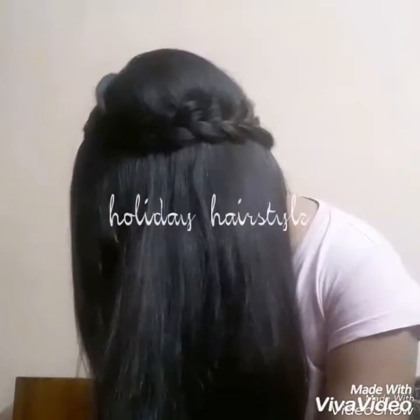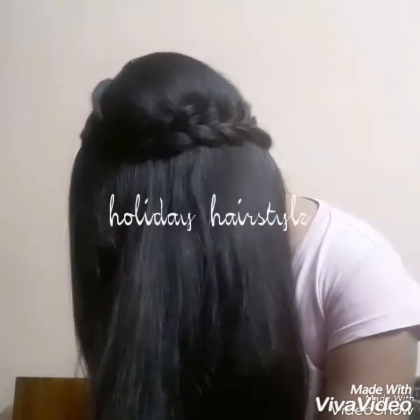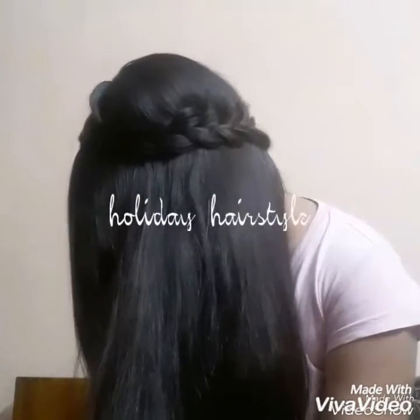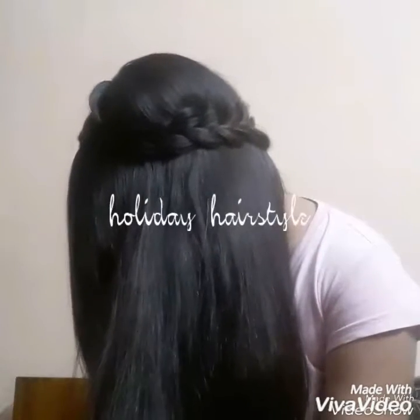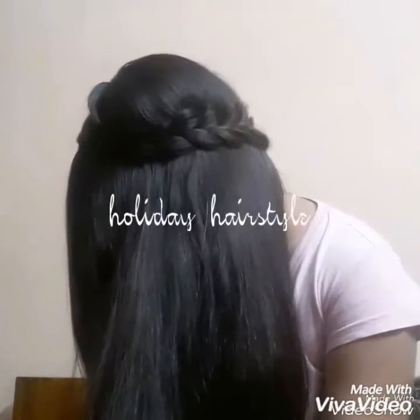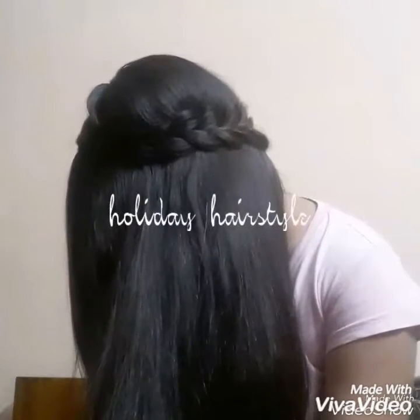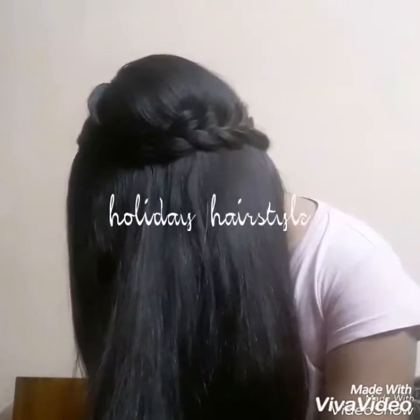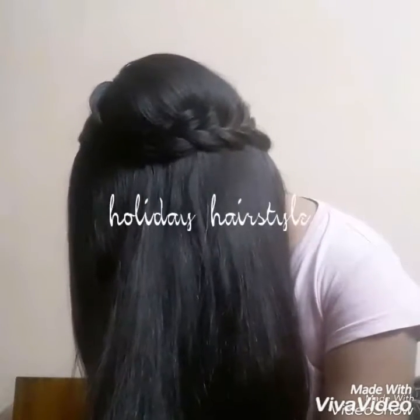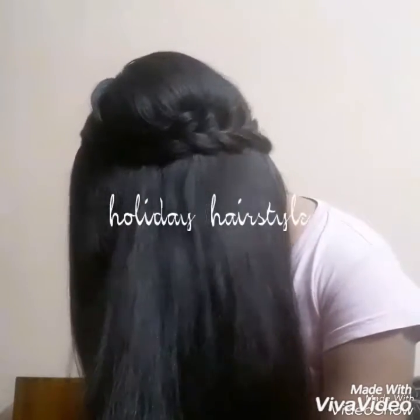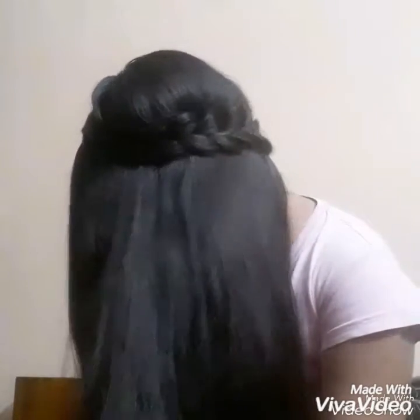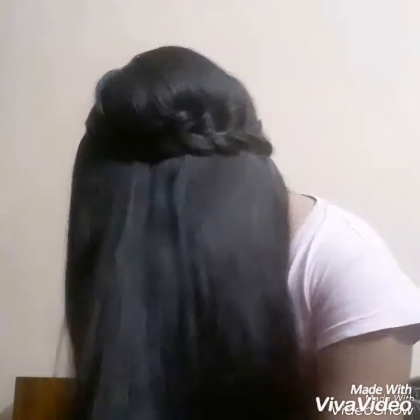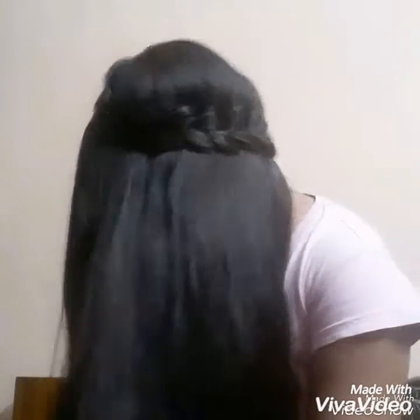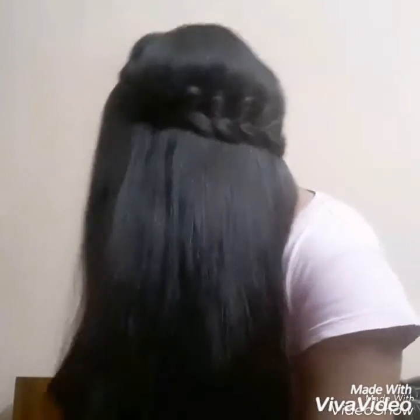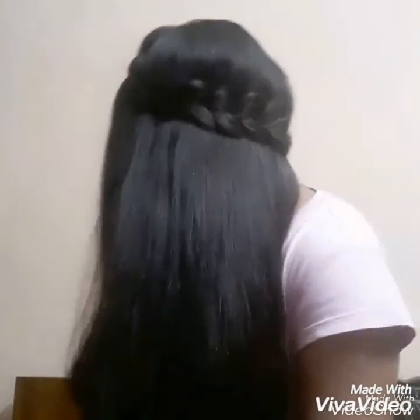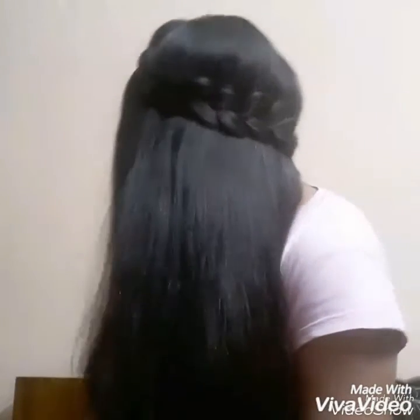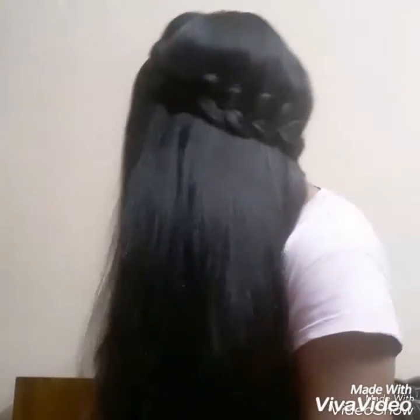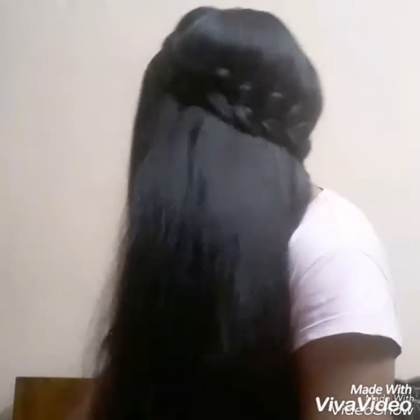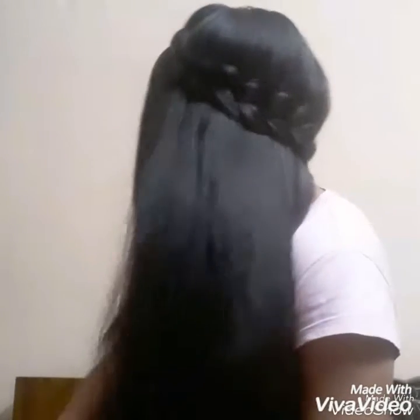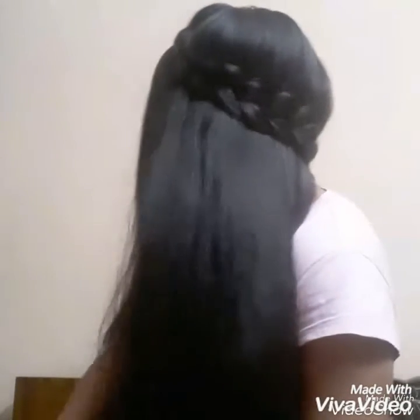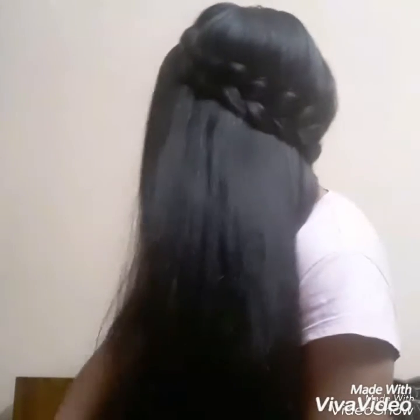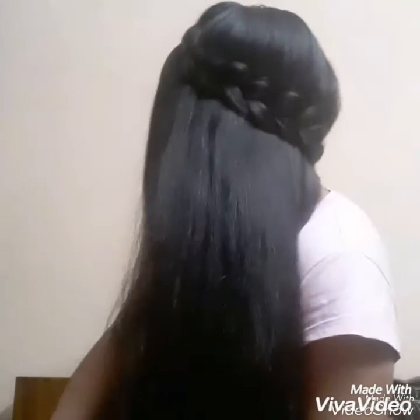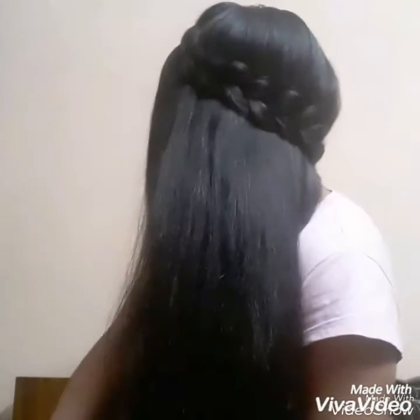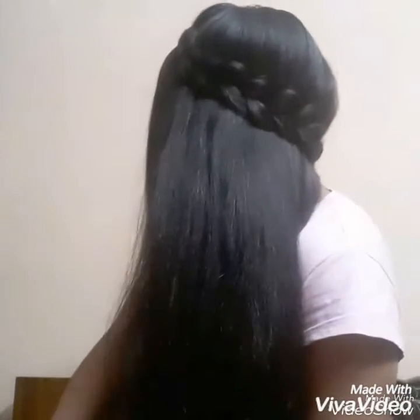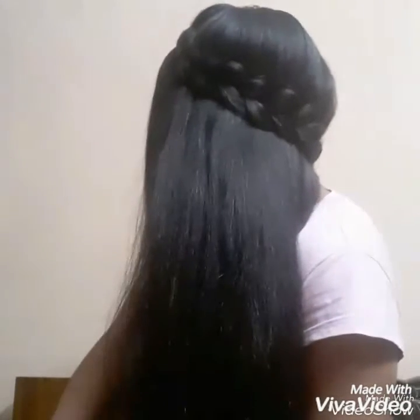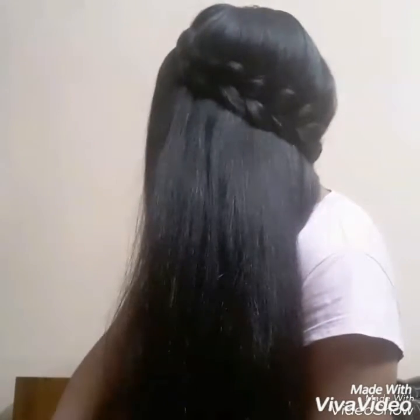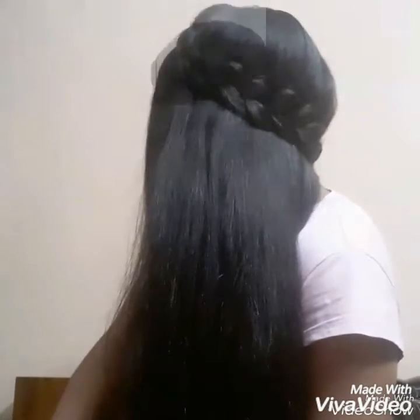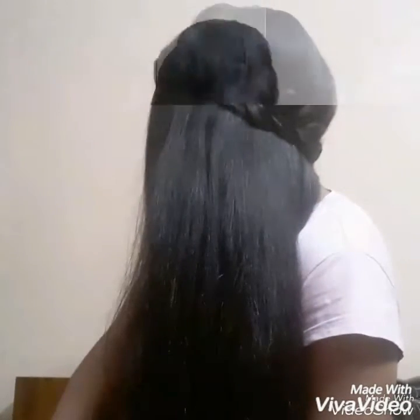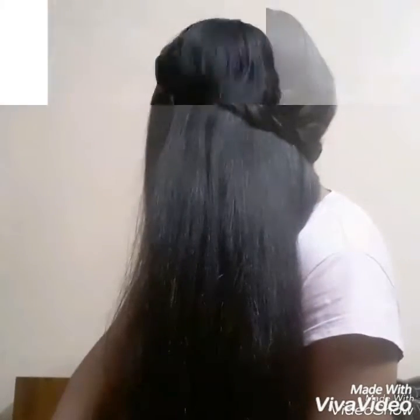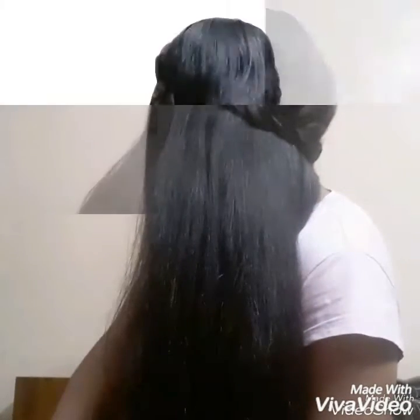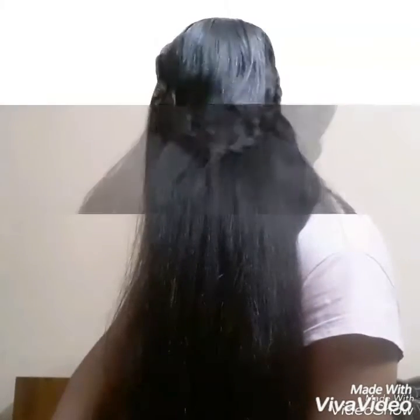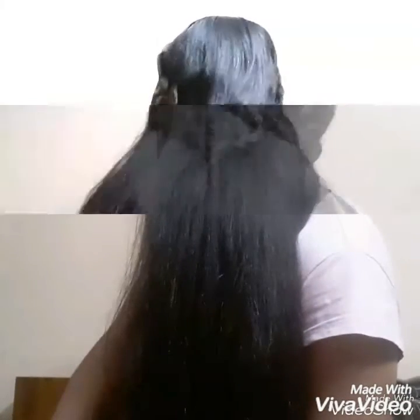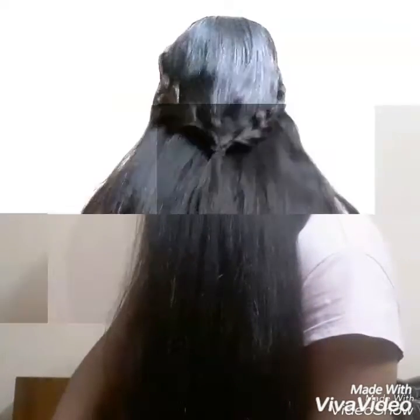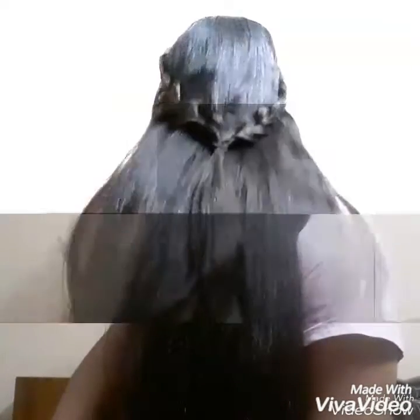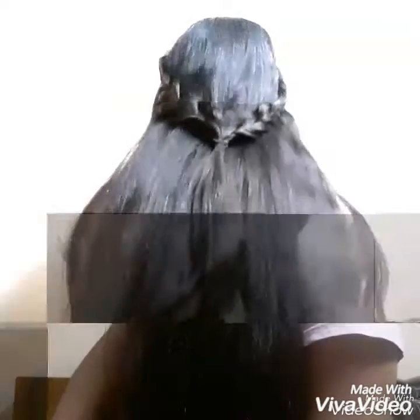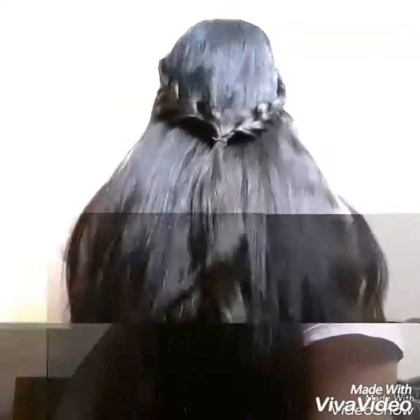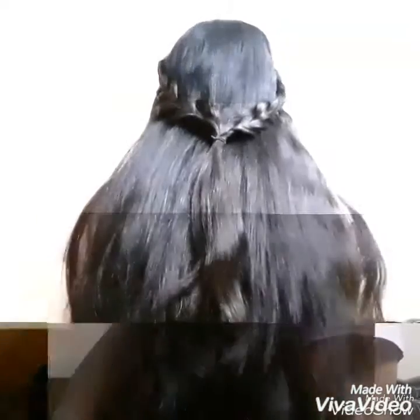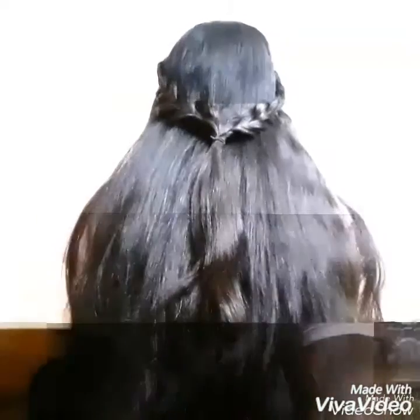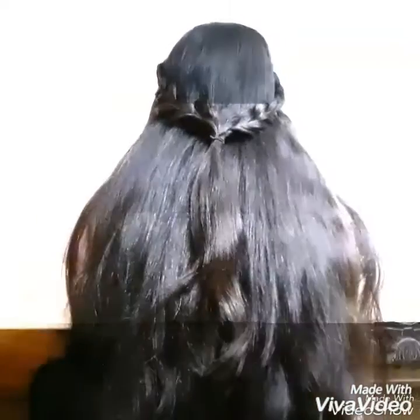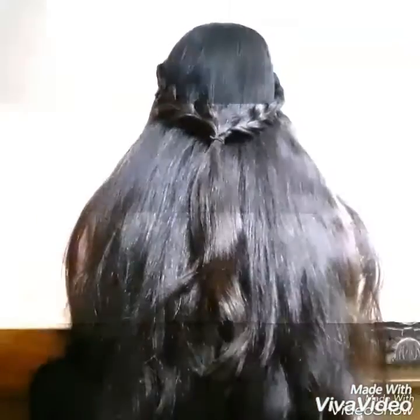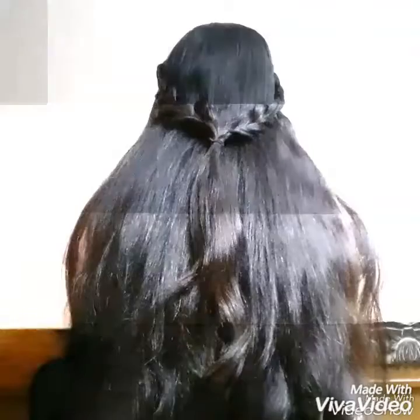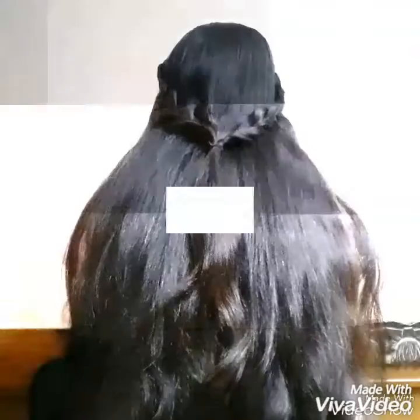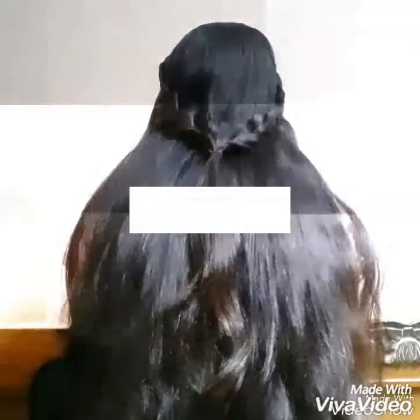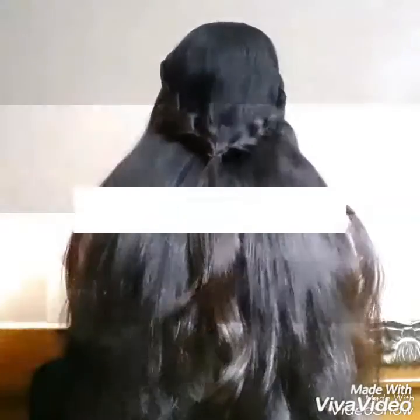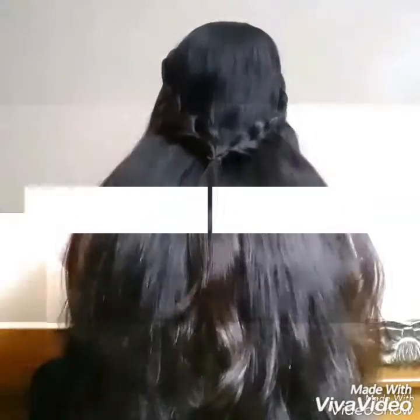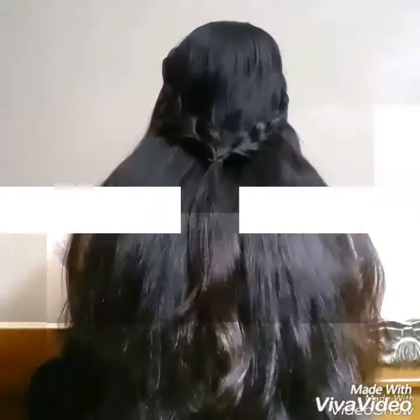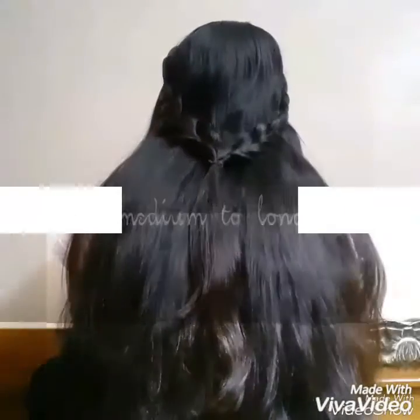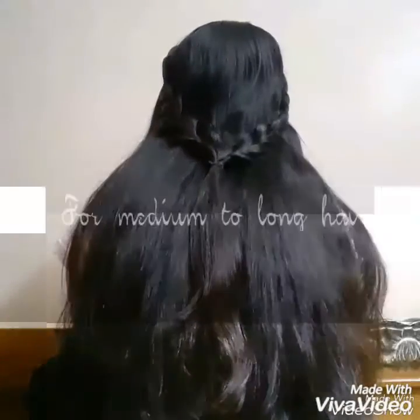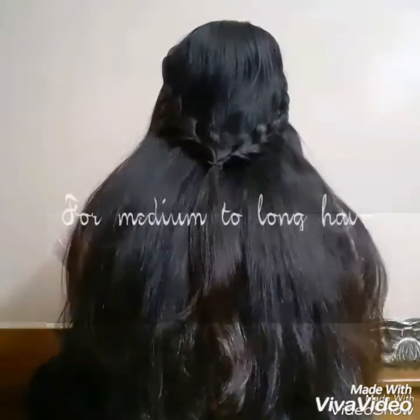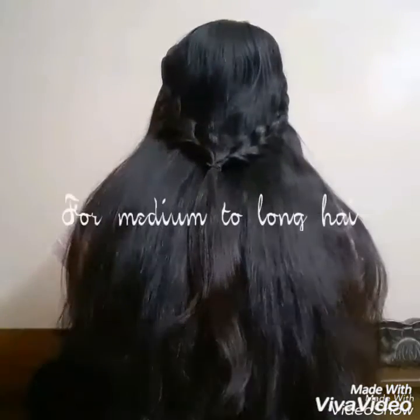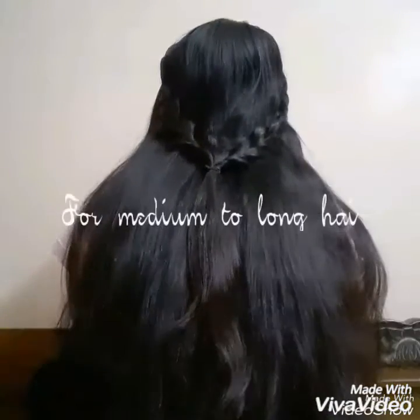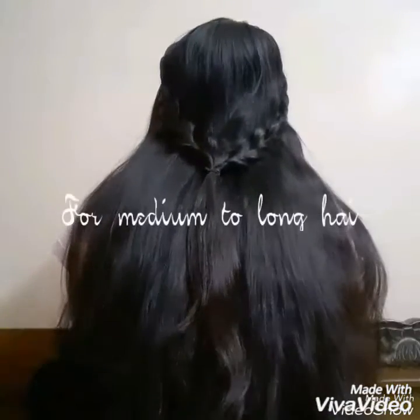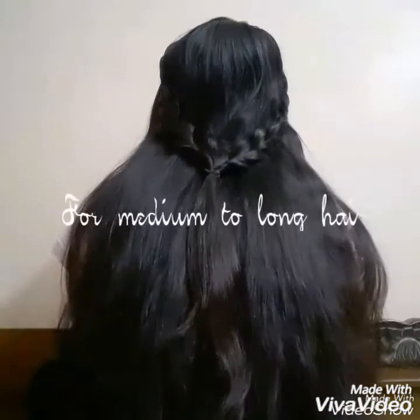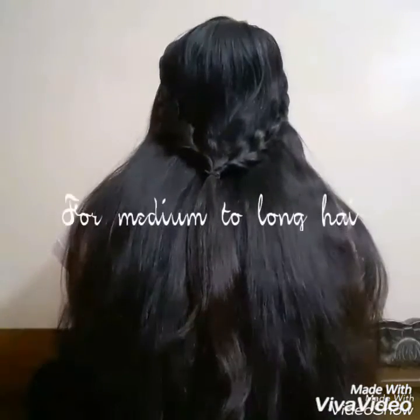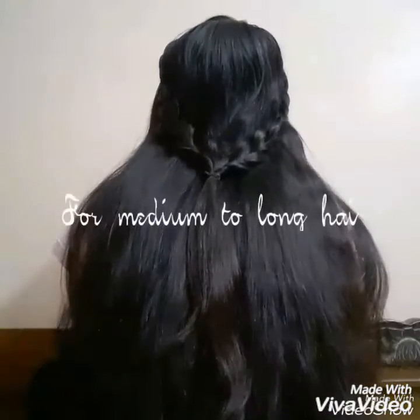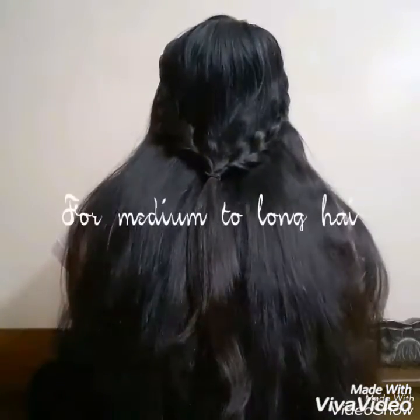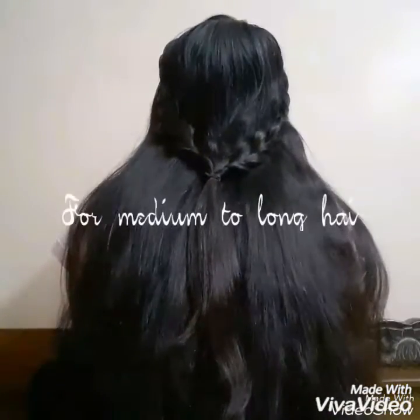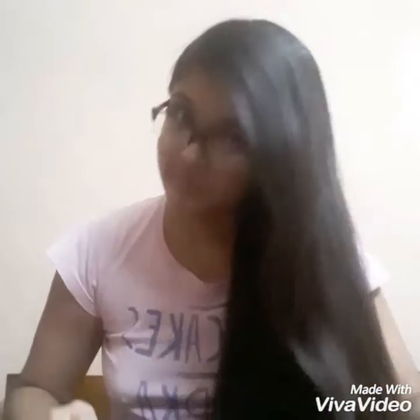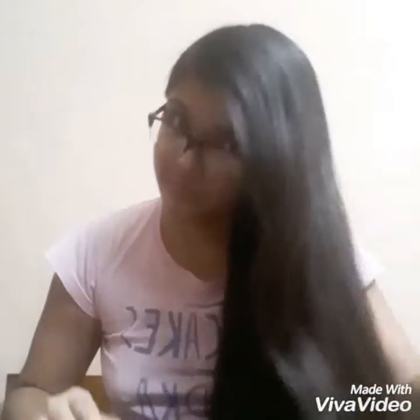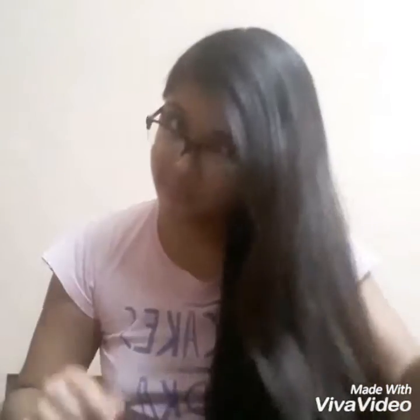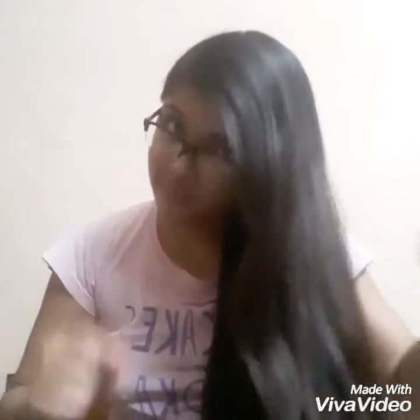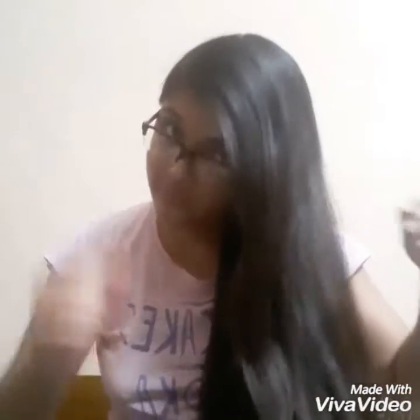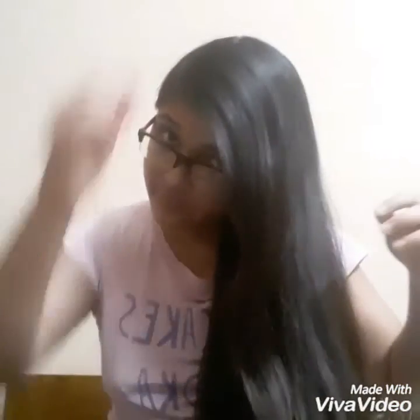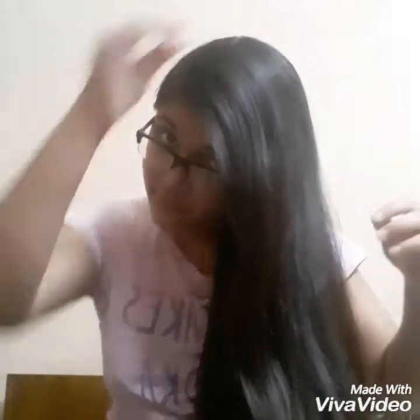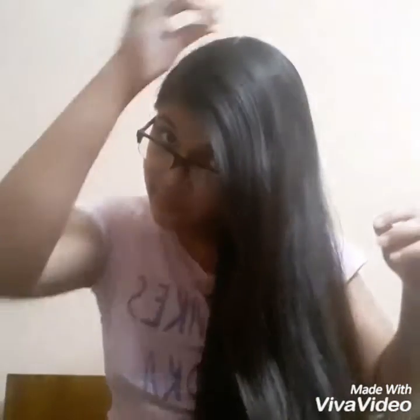Dear one, welcome back to my channel. So if you know how to do this quality hairstyle for medium to long hair, then keep on watching.